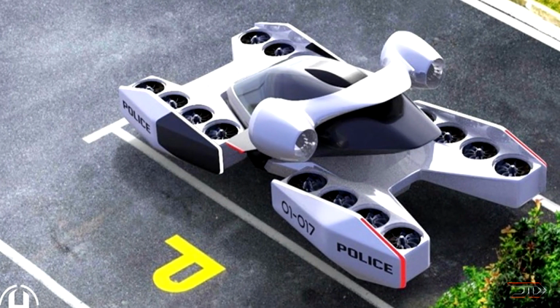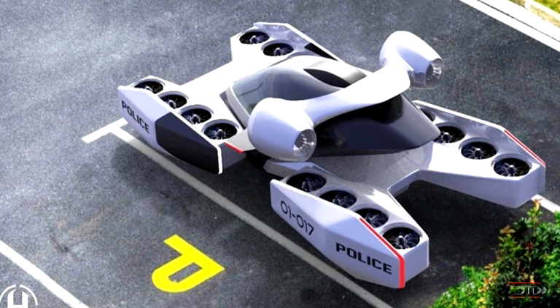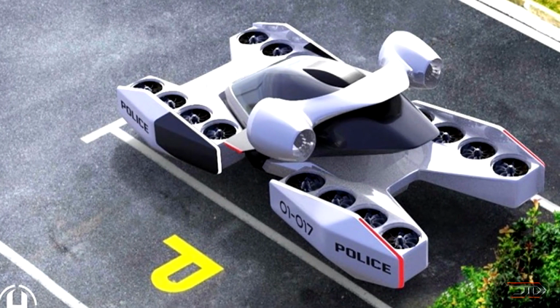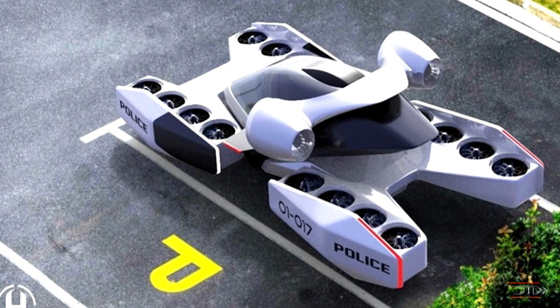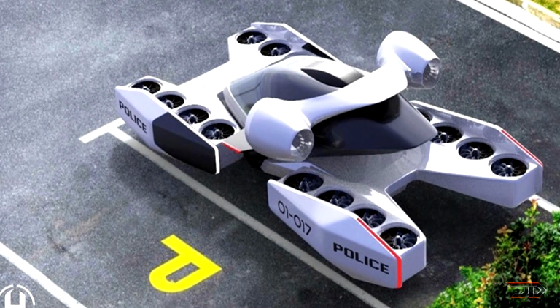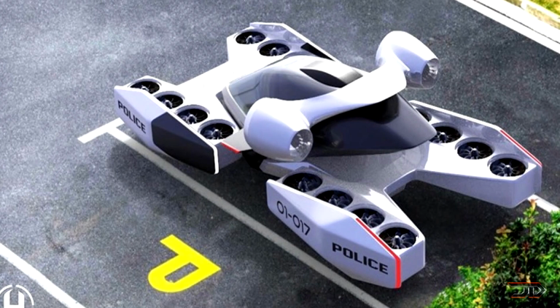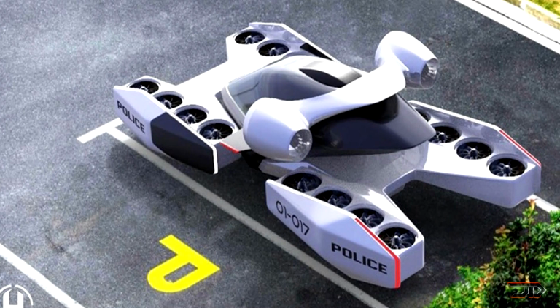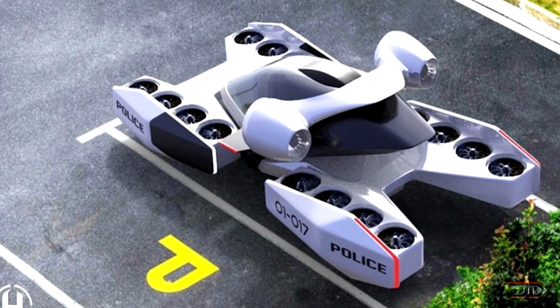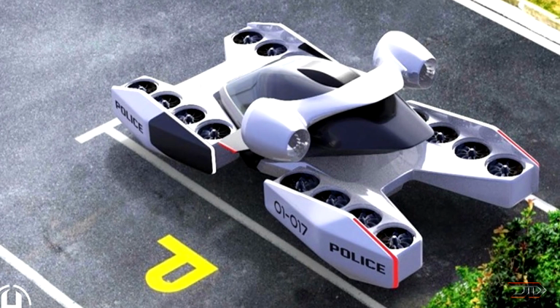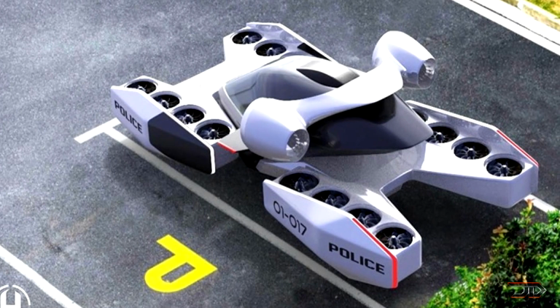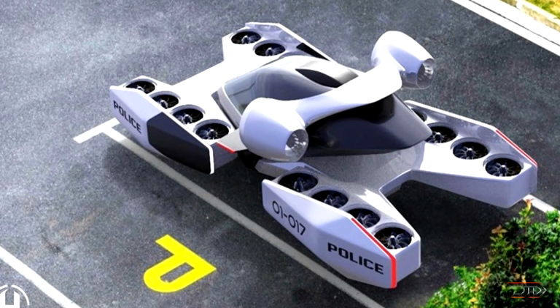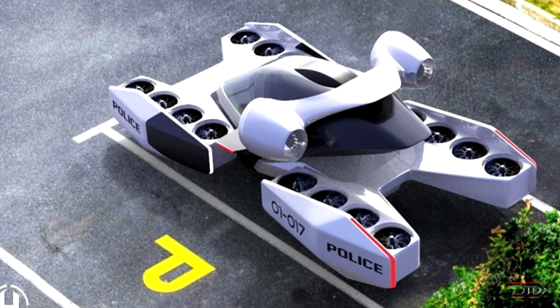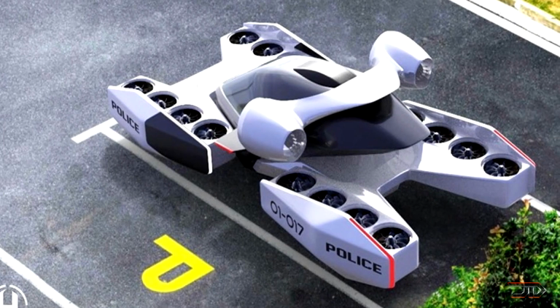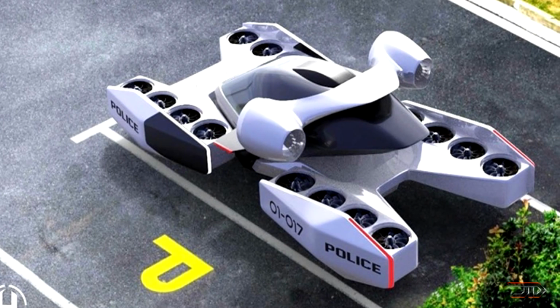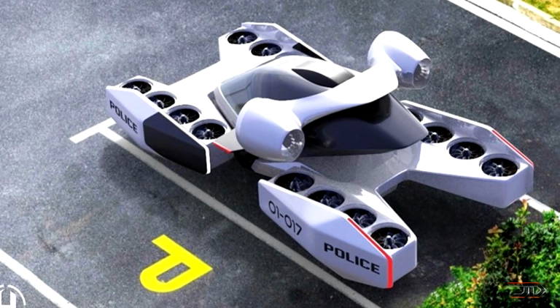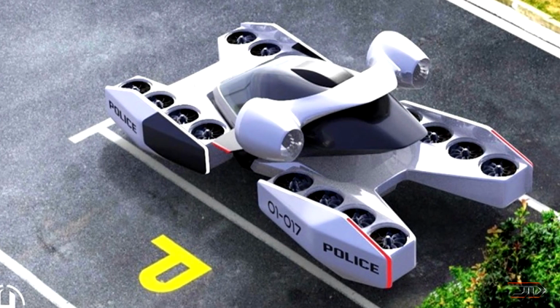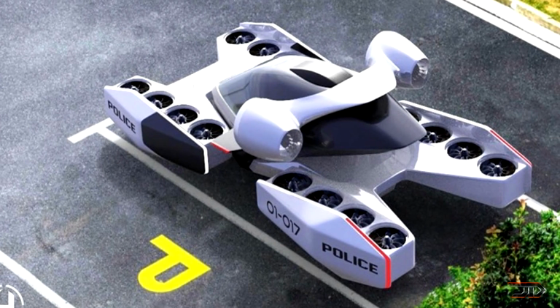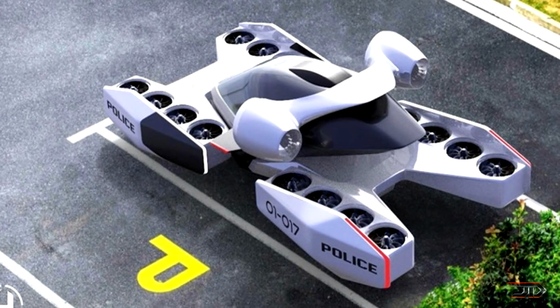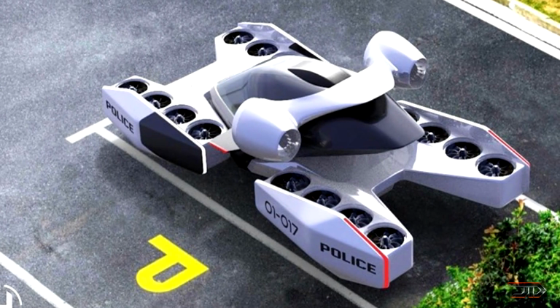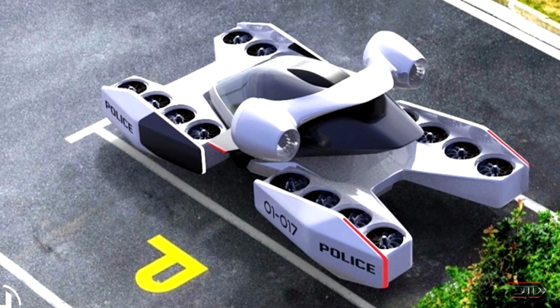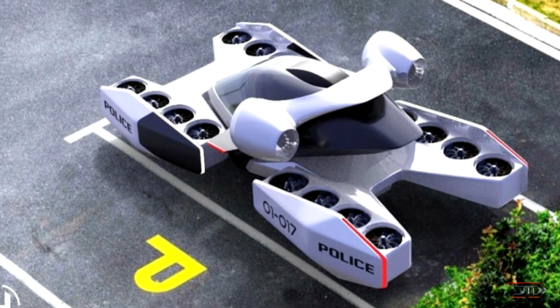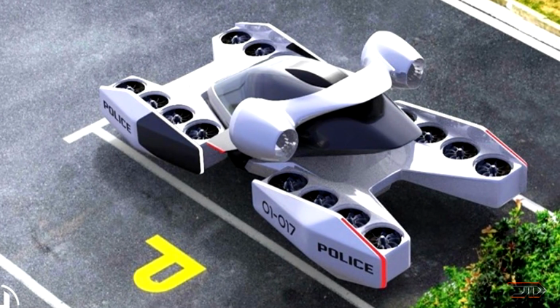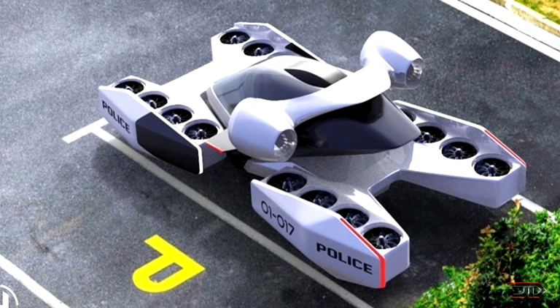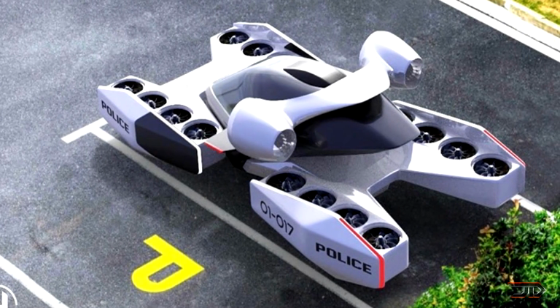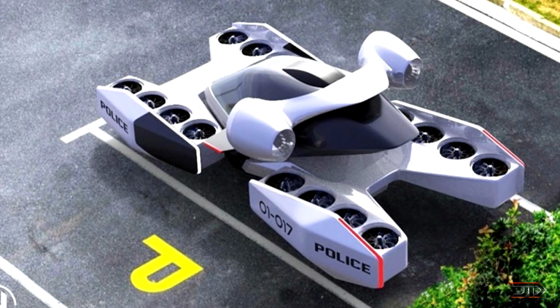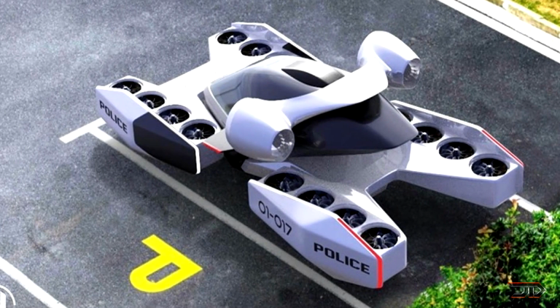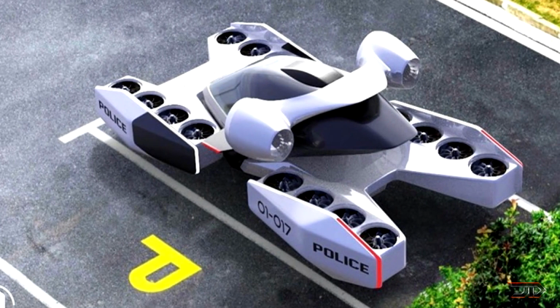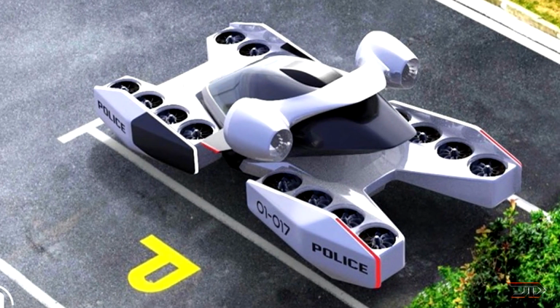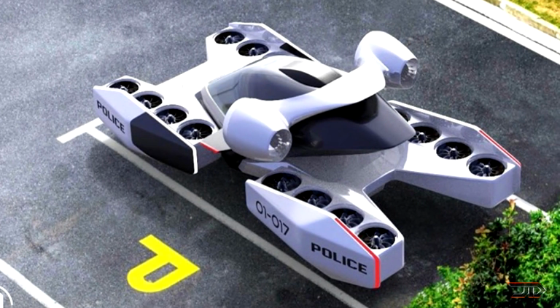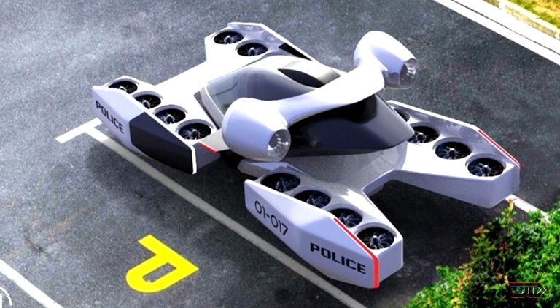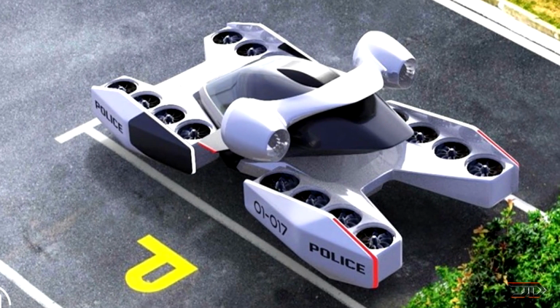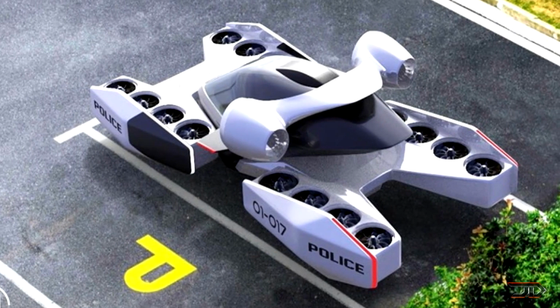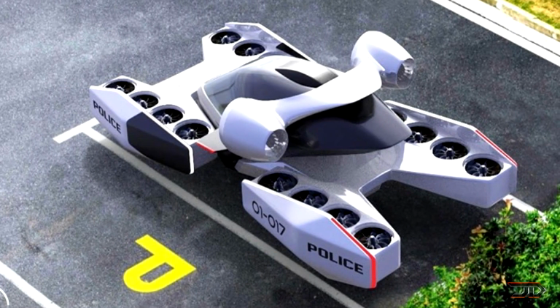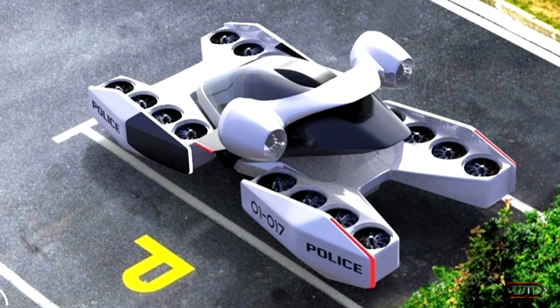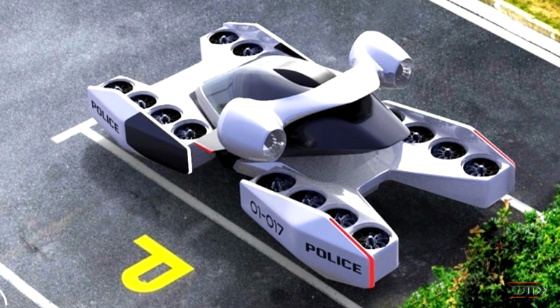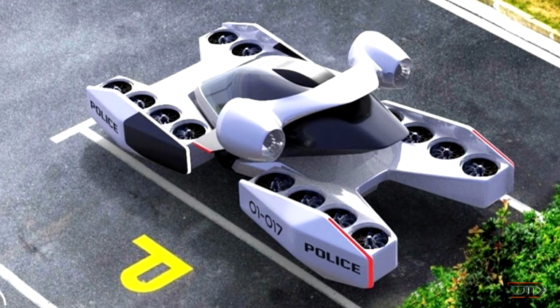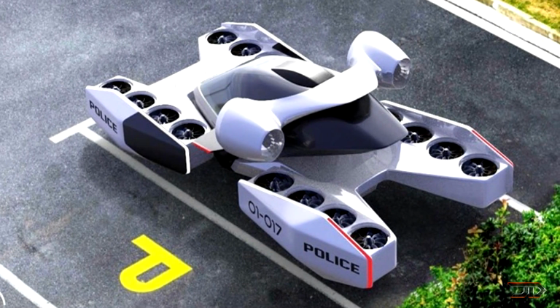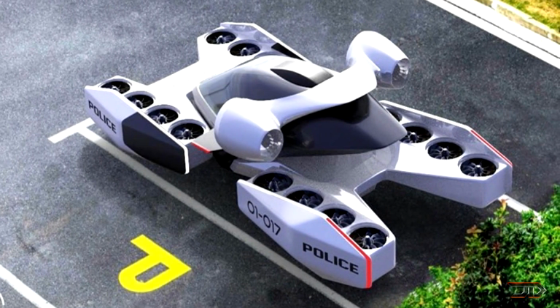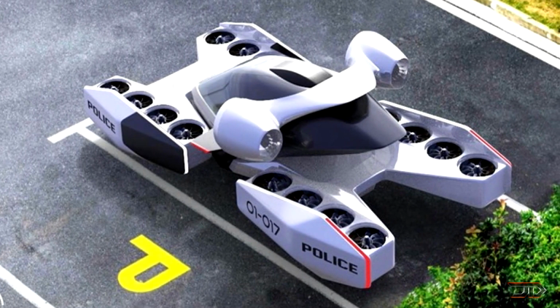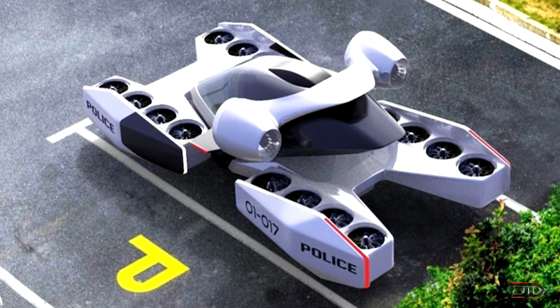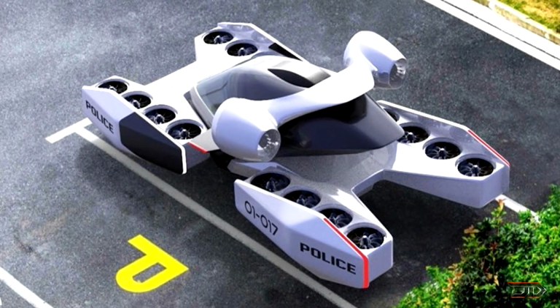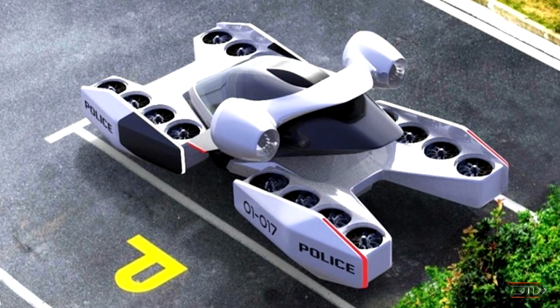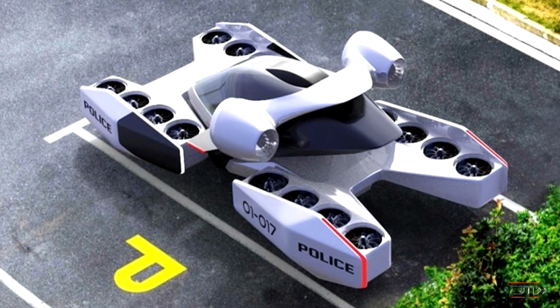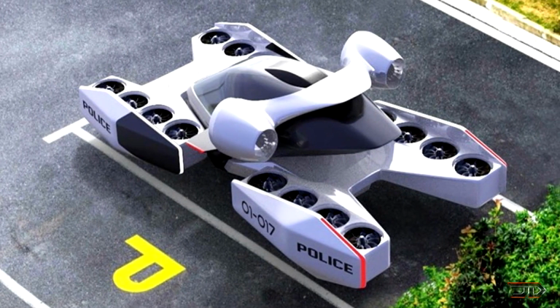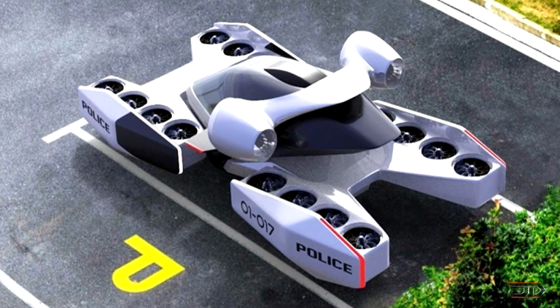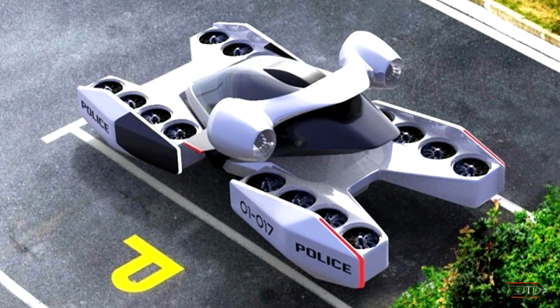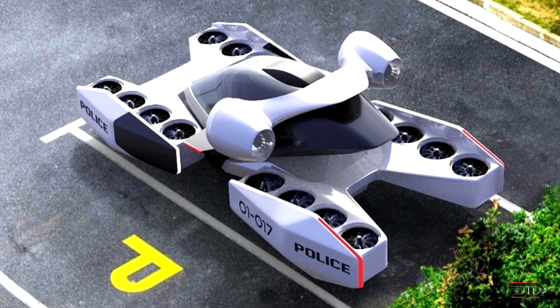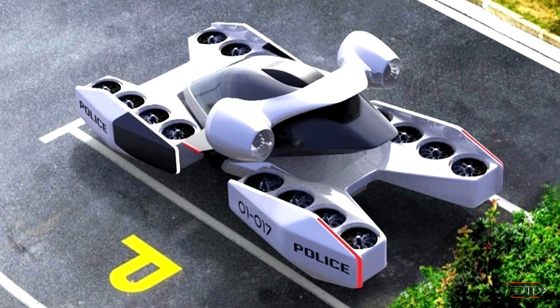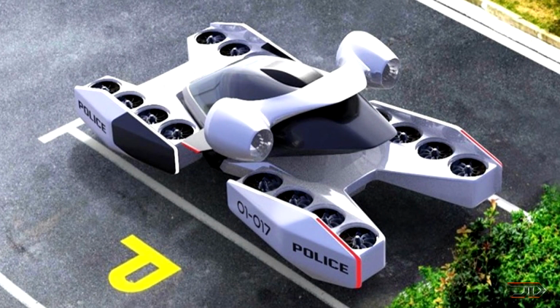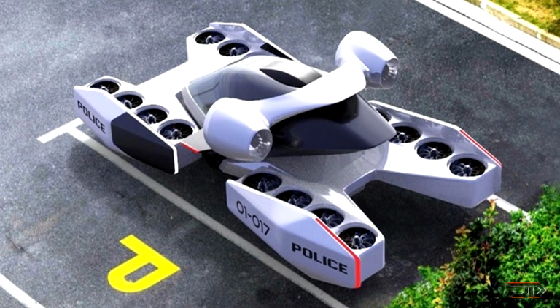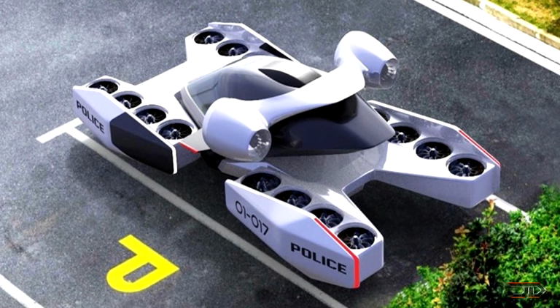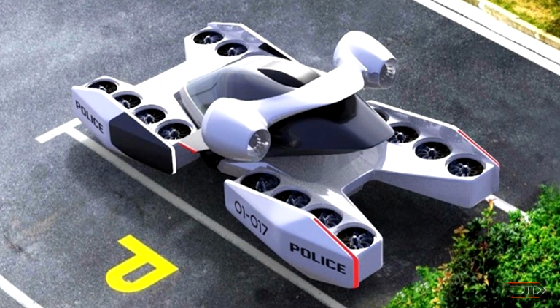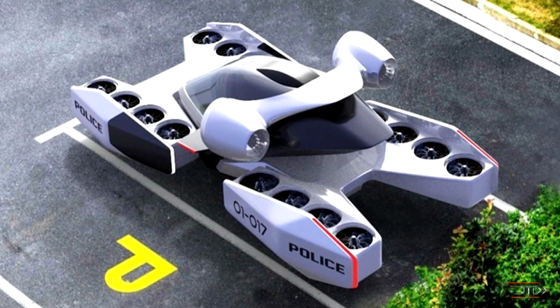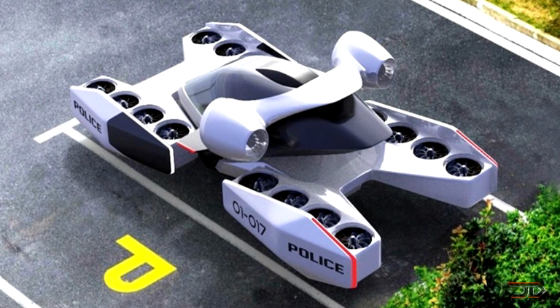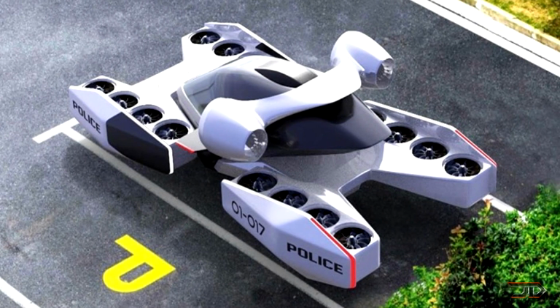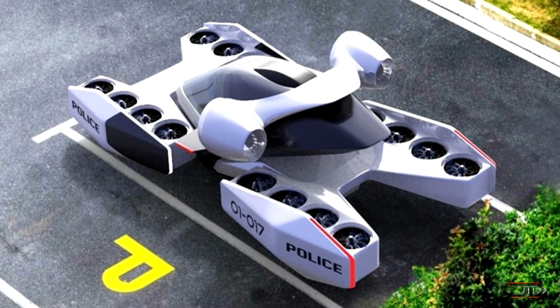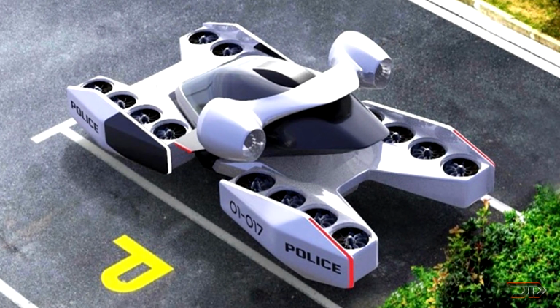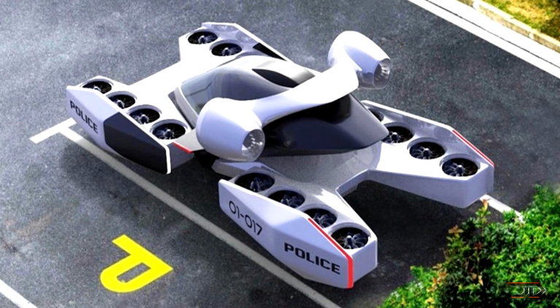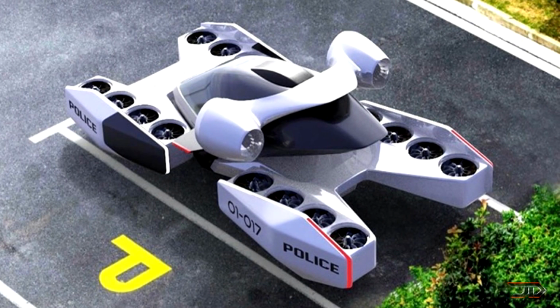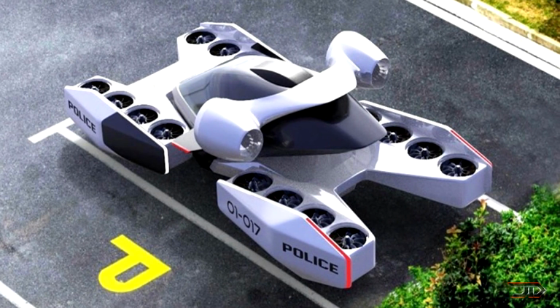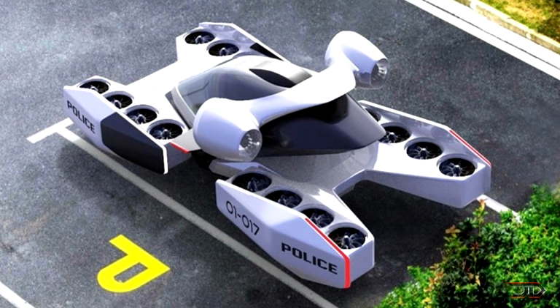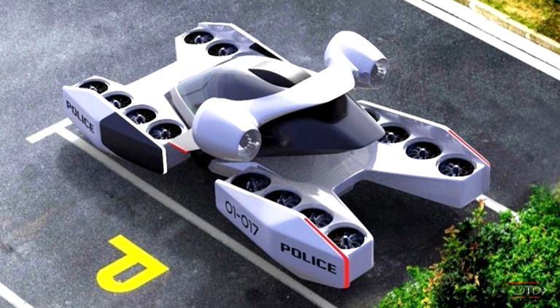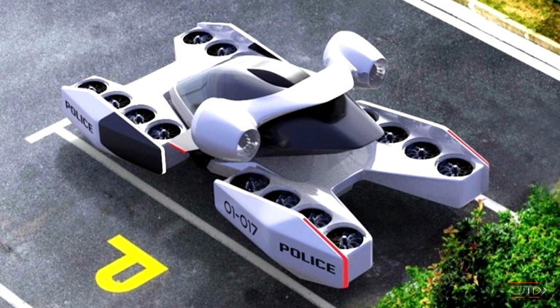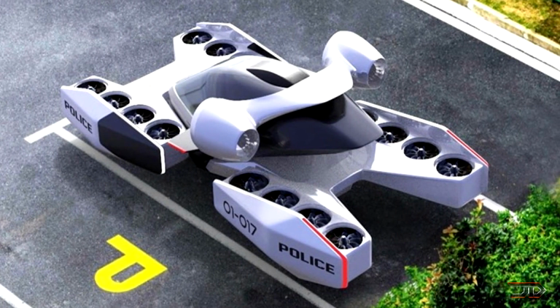I'm not sure if this thing will be able to take off and land on a normal street, but supposedly it will cost only 50 cents per mile to operate.